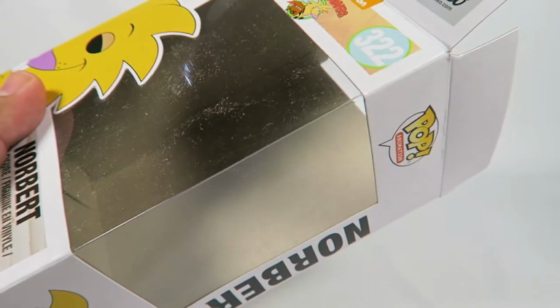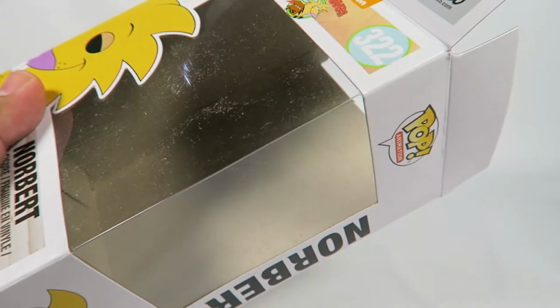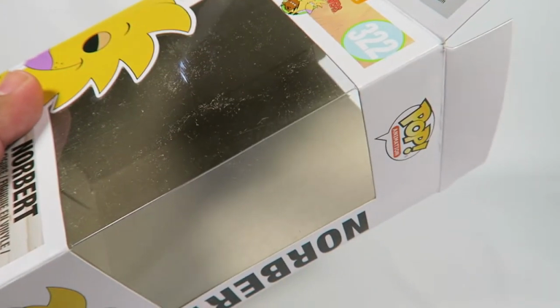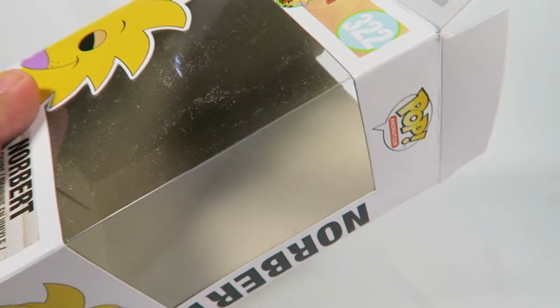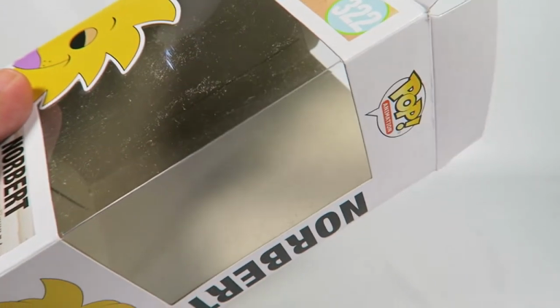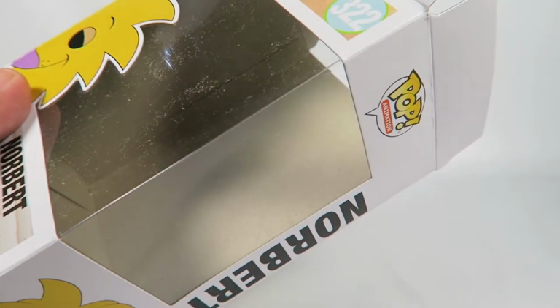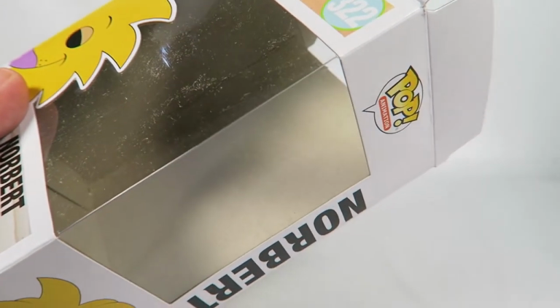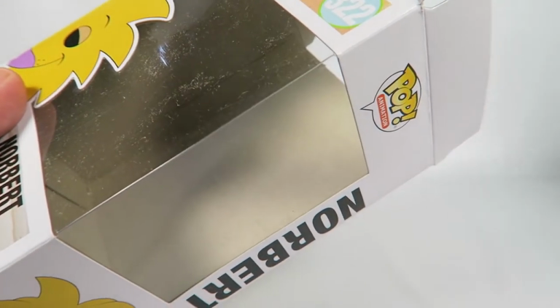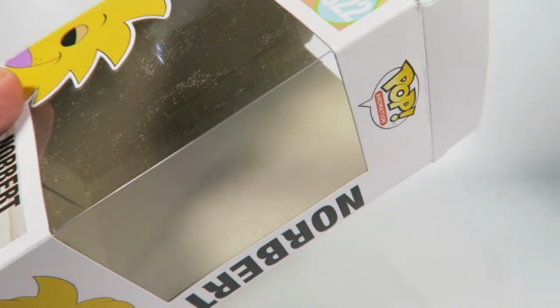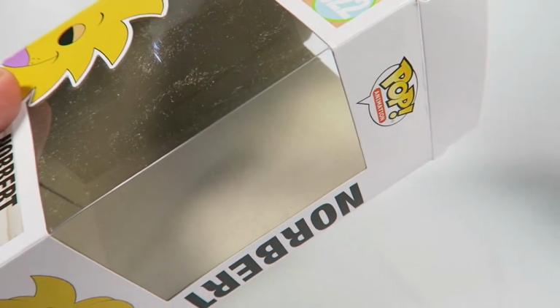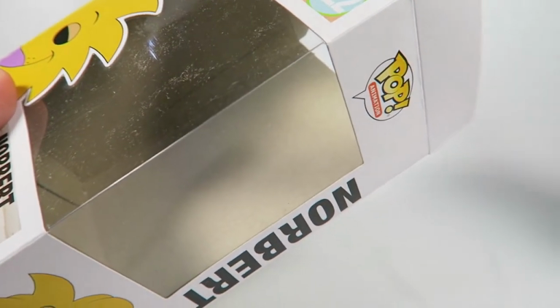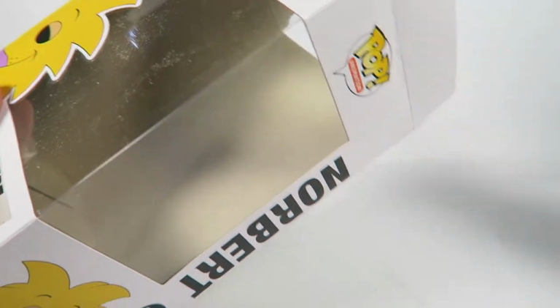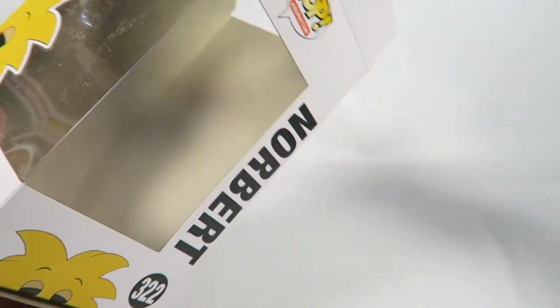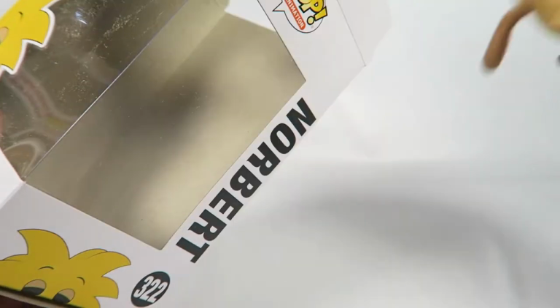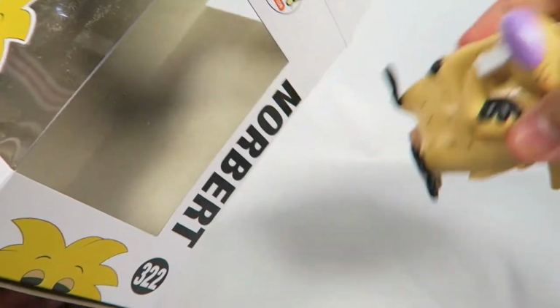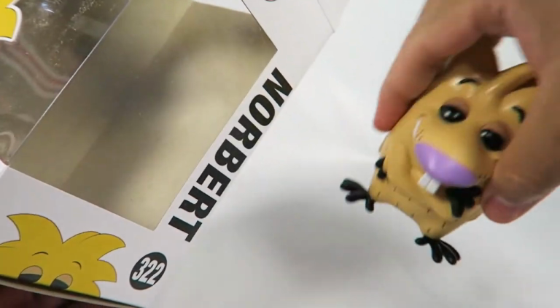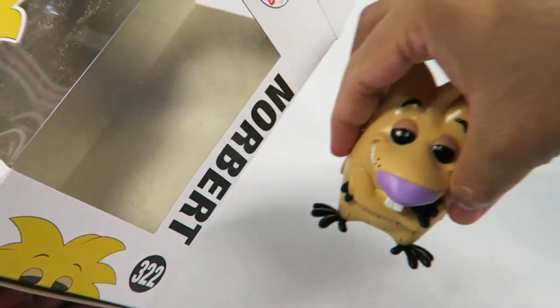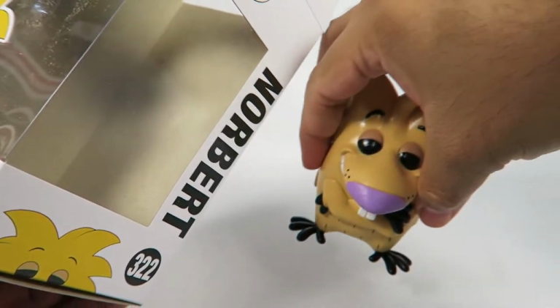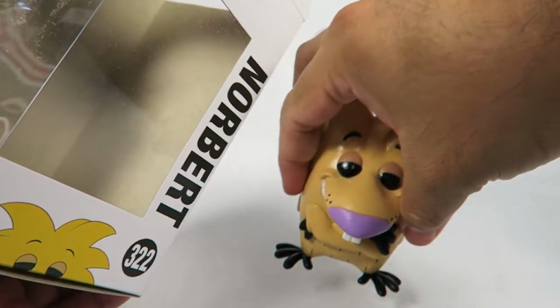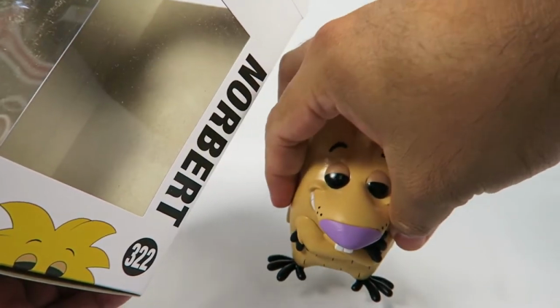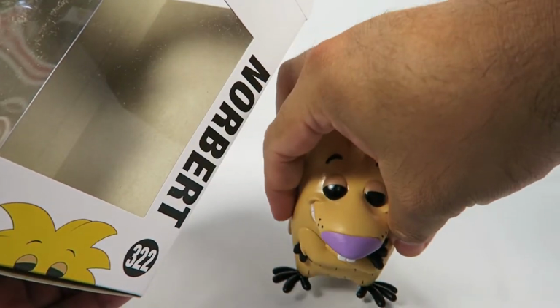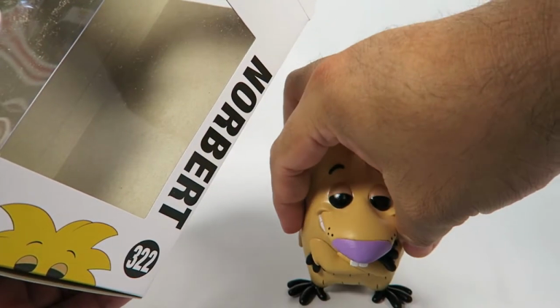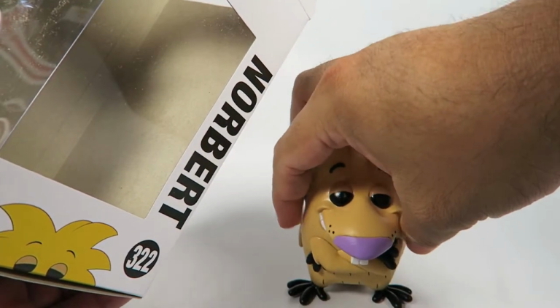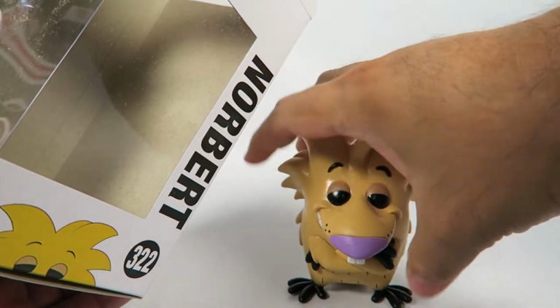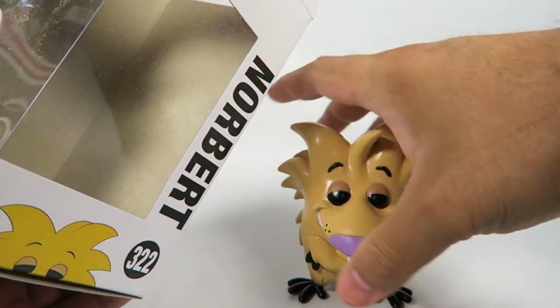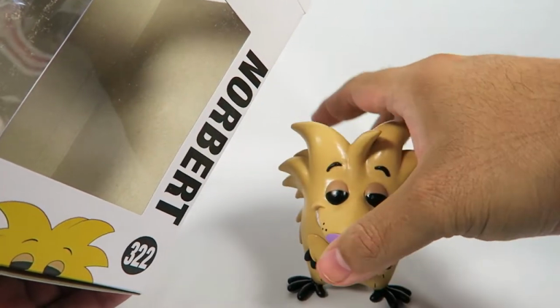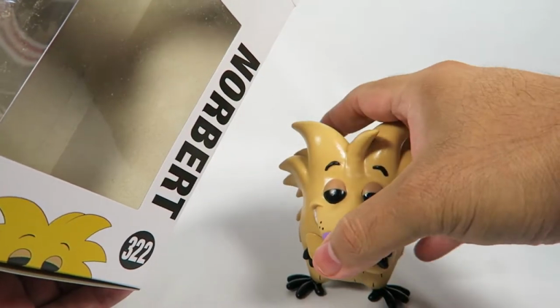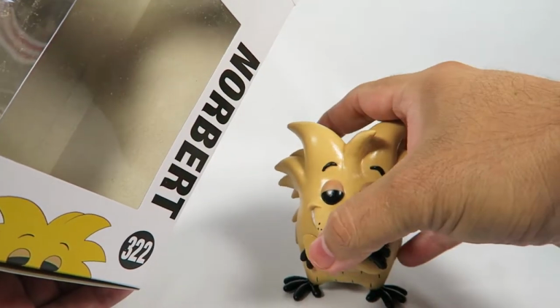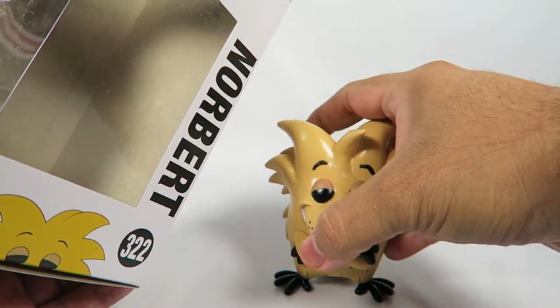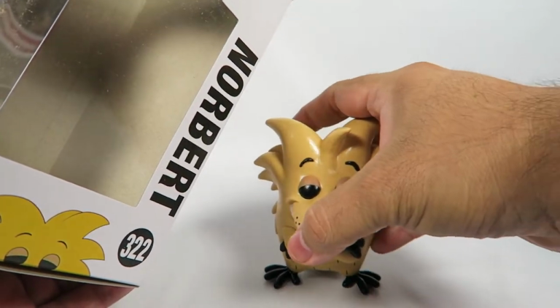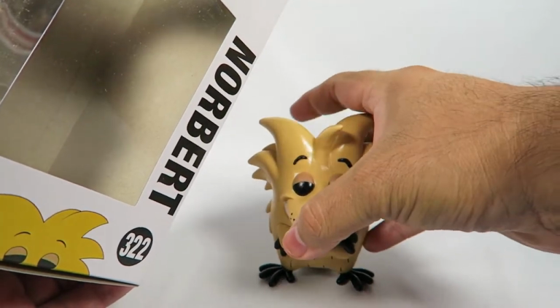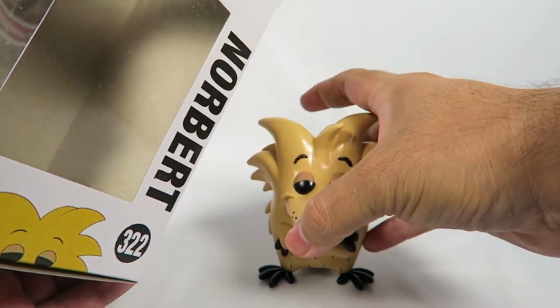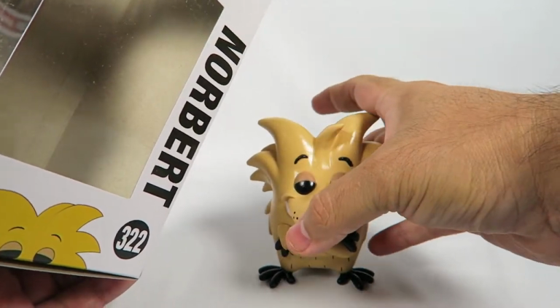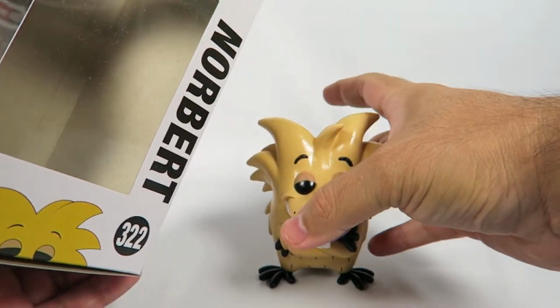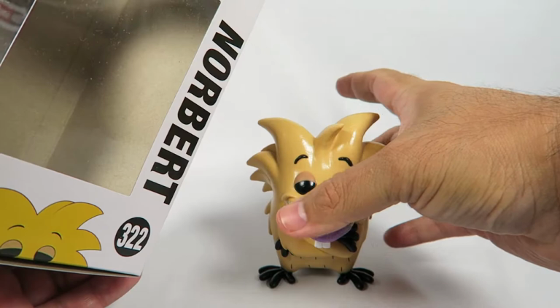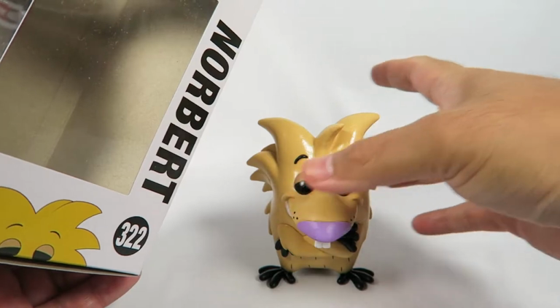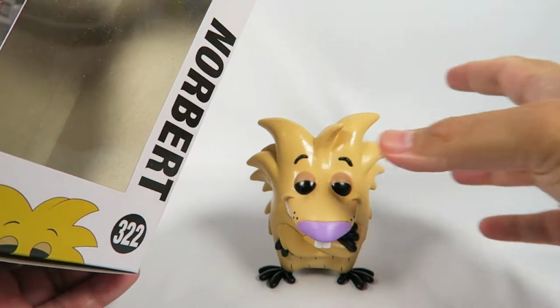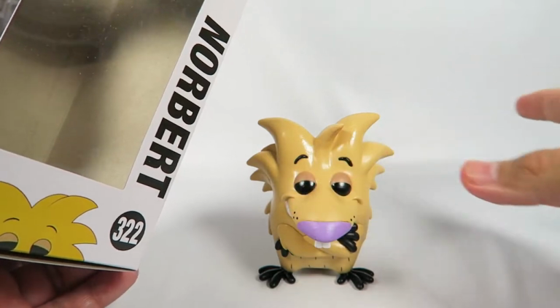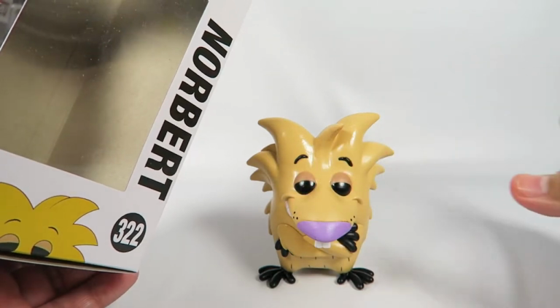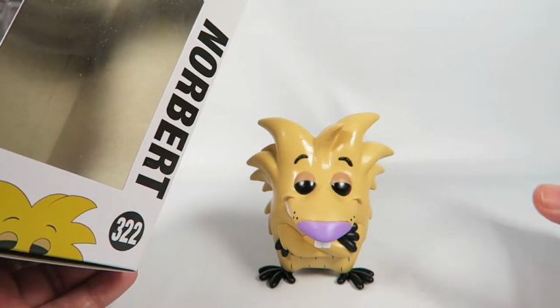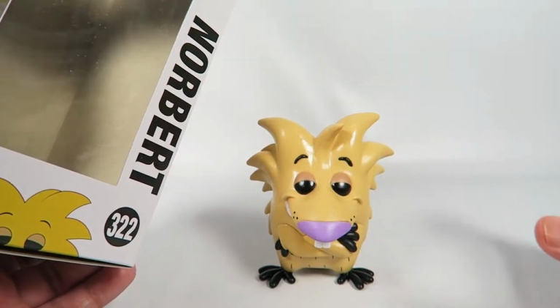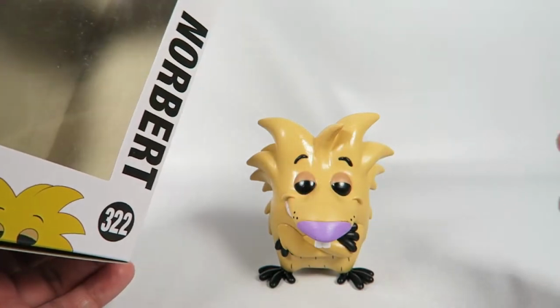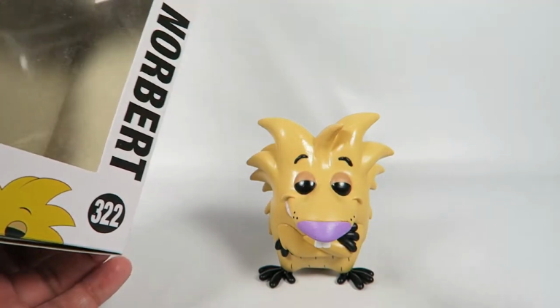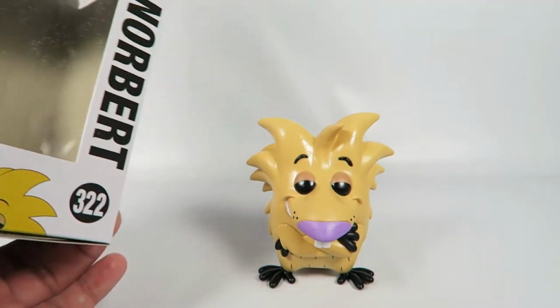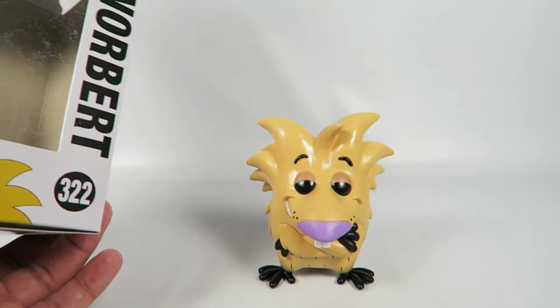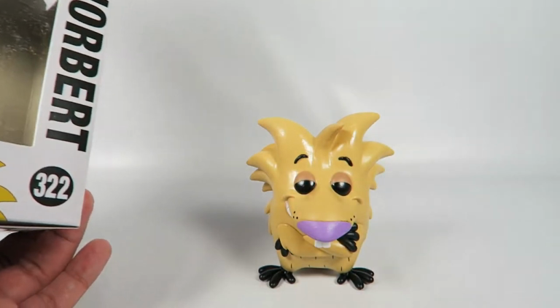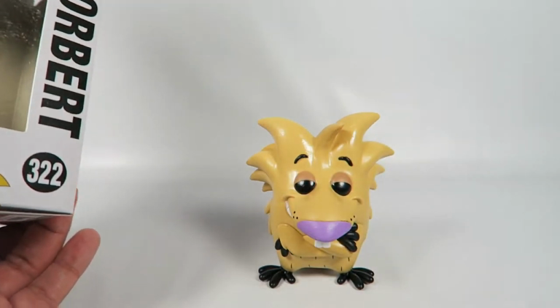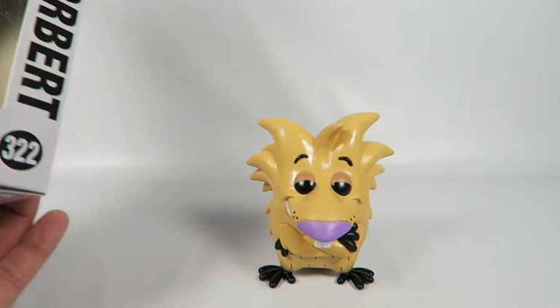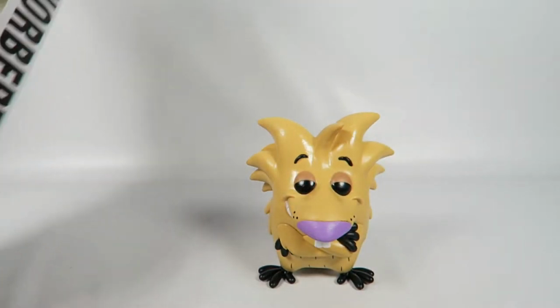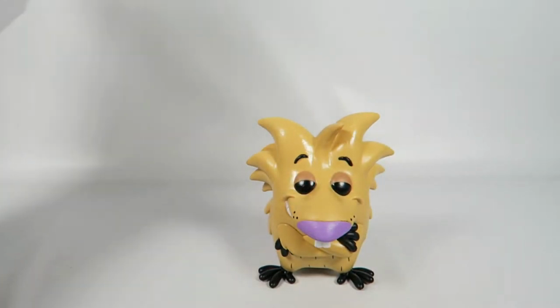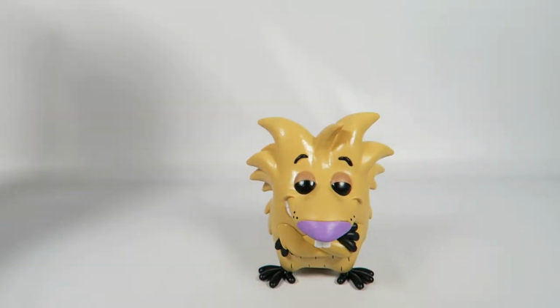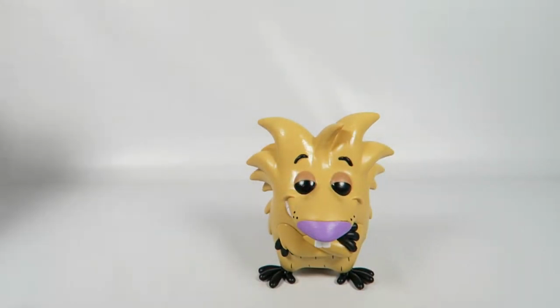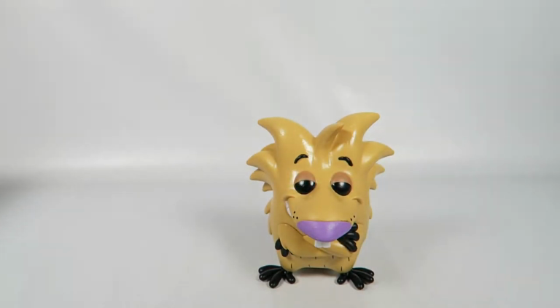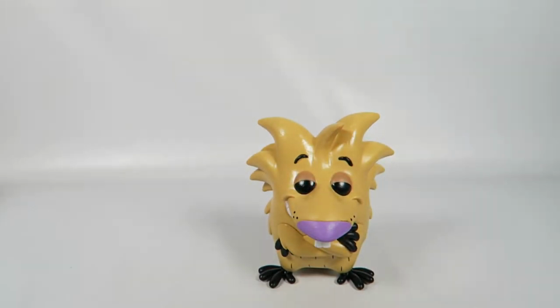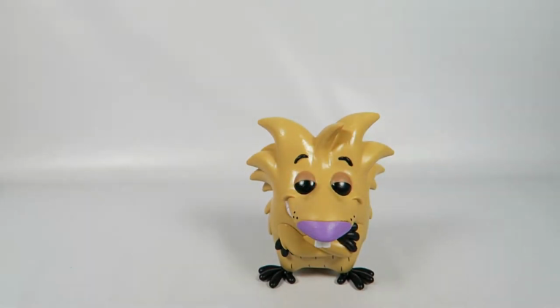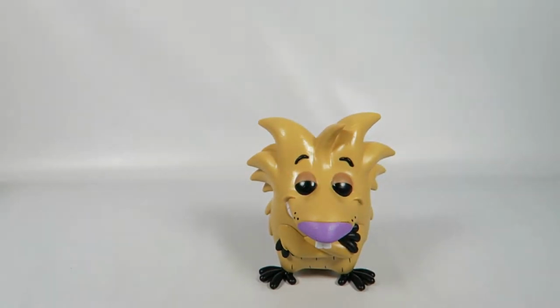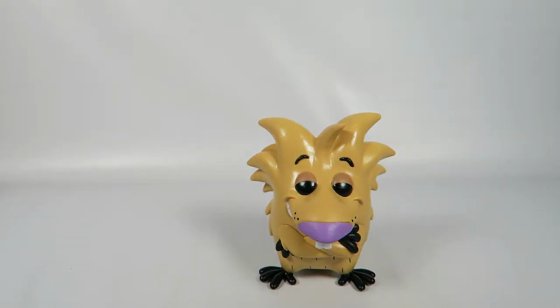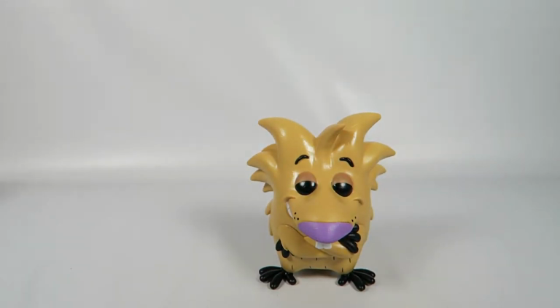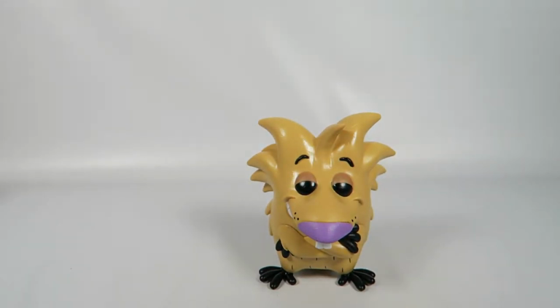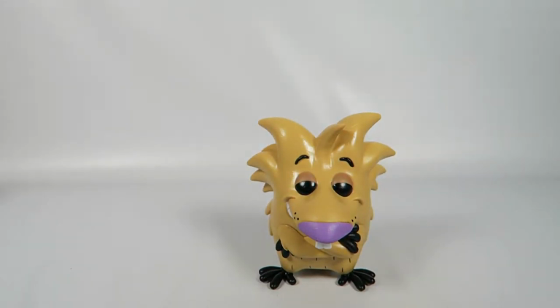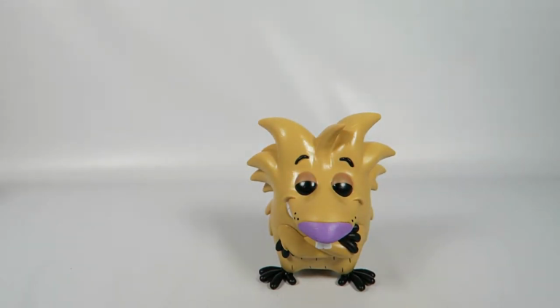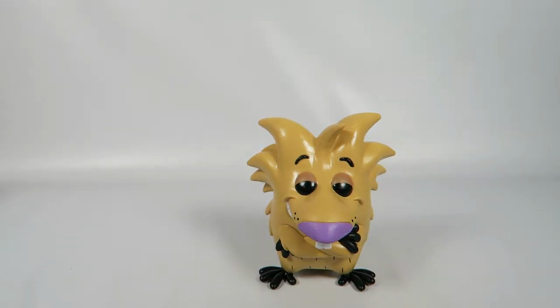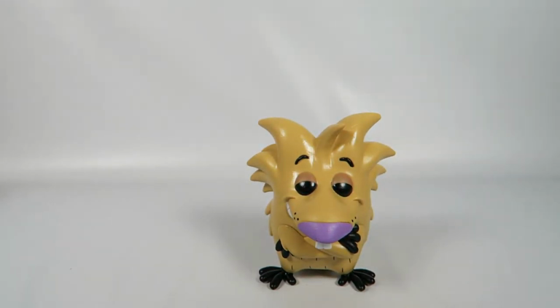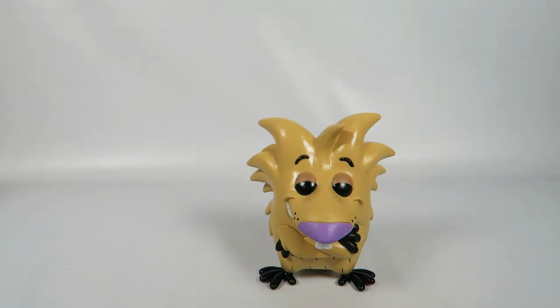Also, there's rumors we're getting a Gizmo Duck. That's from Disney, but still, it's pretty cool.